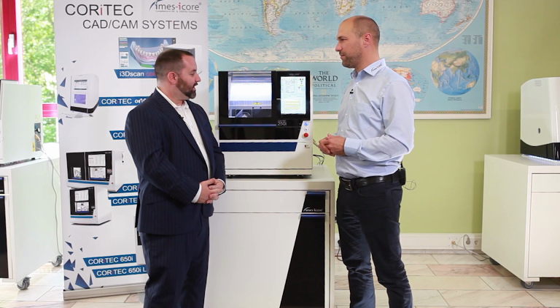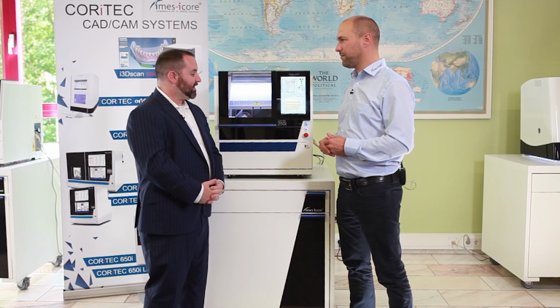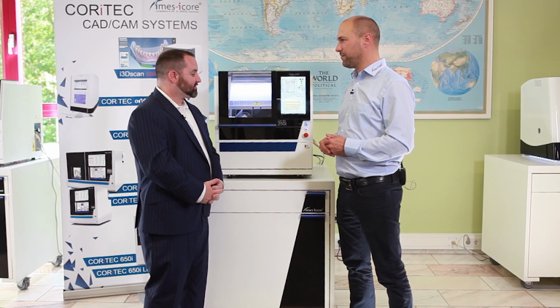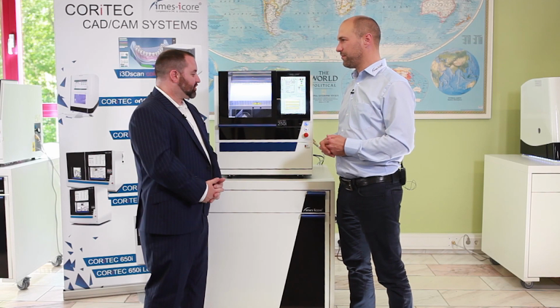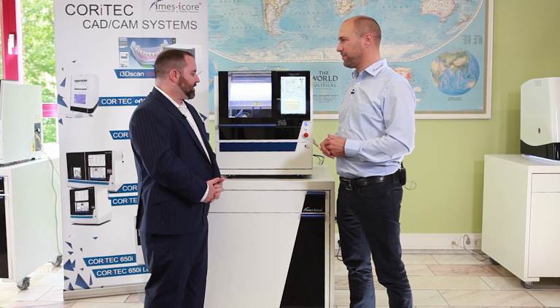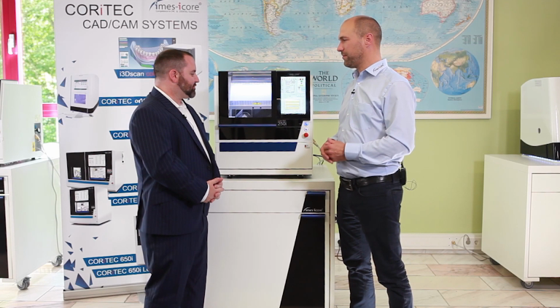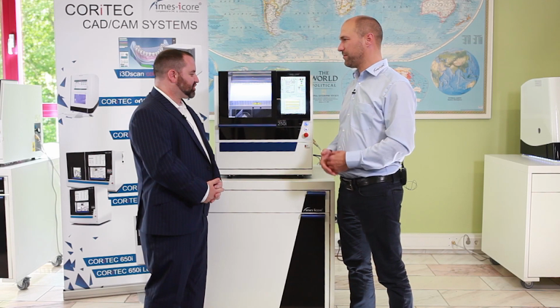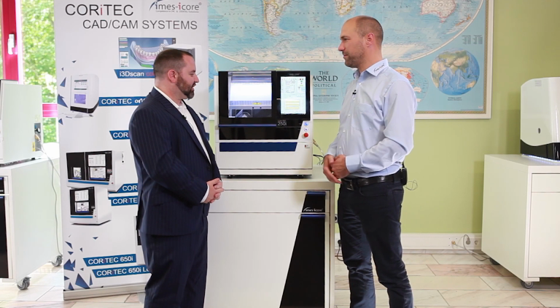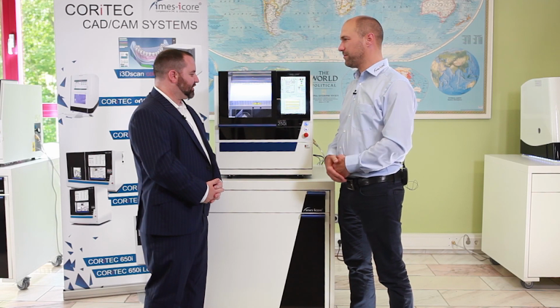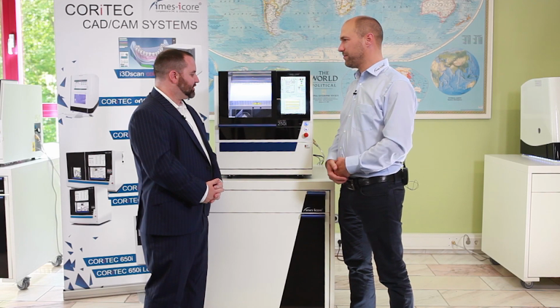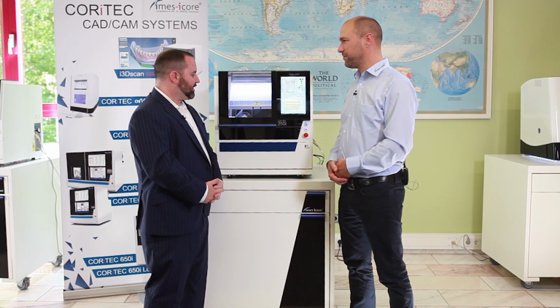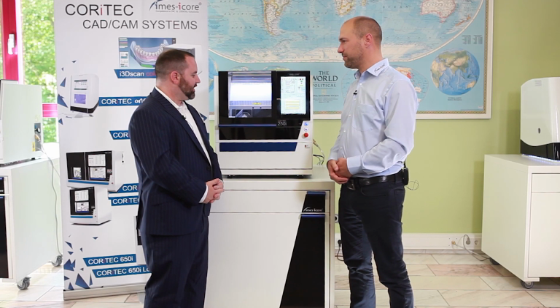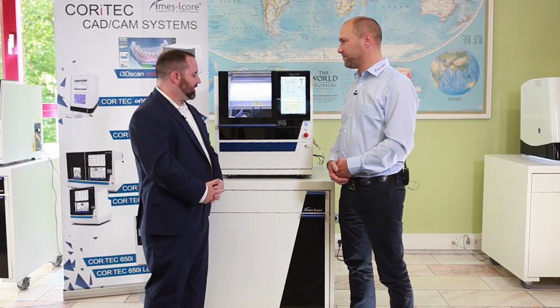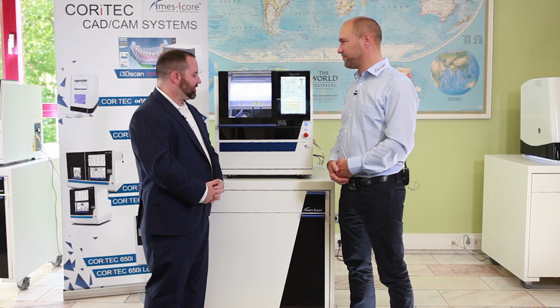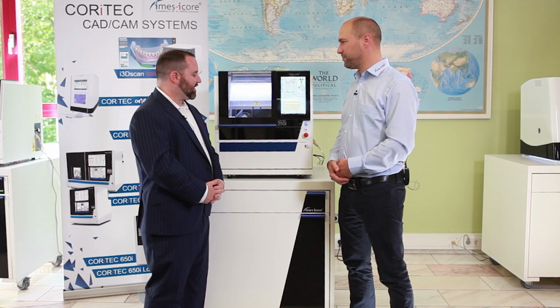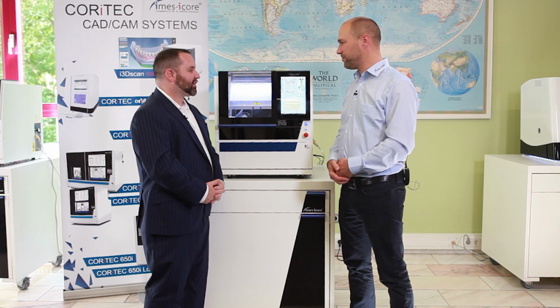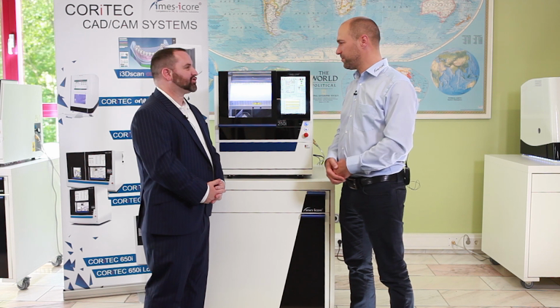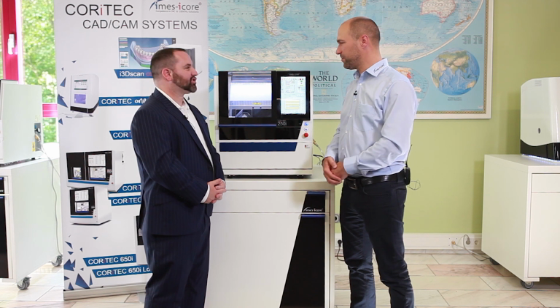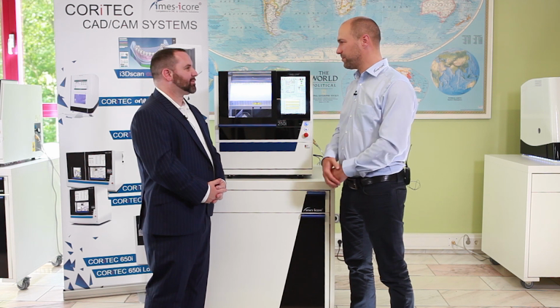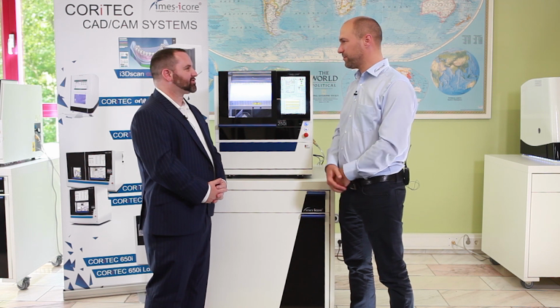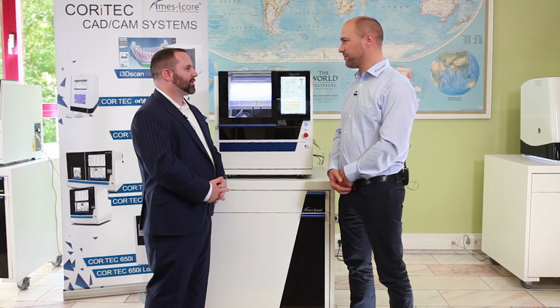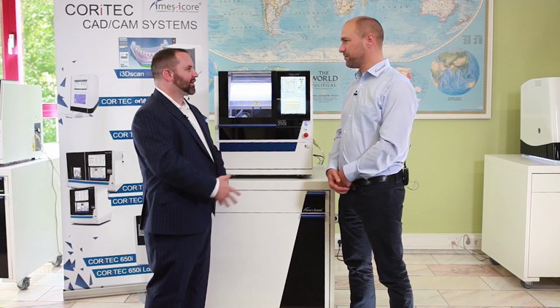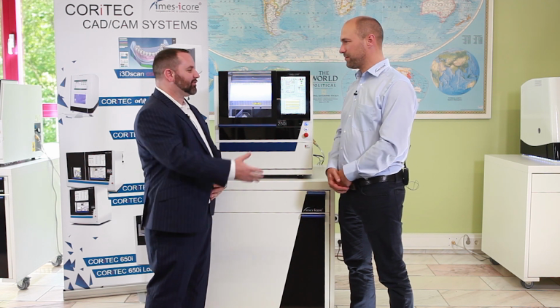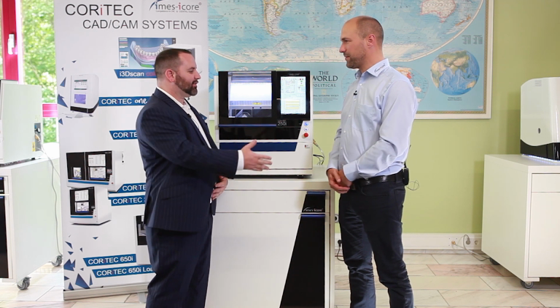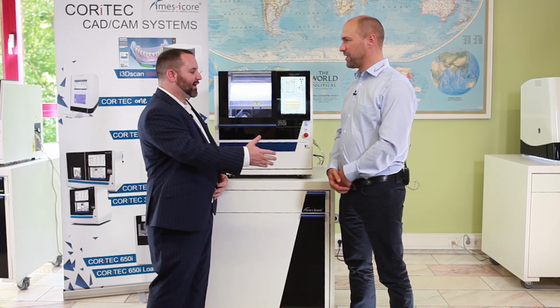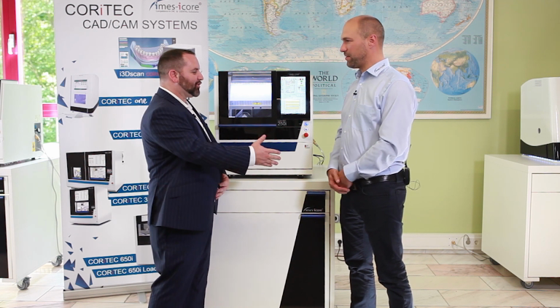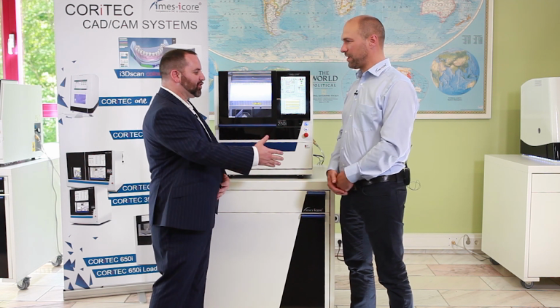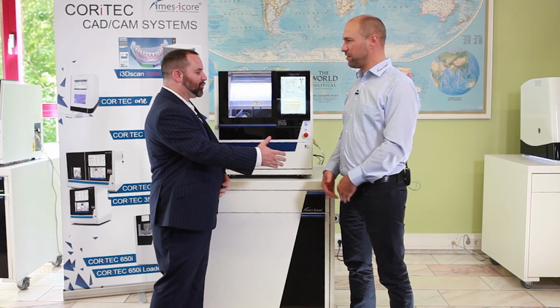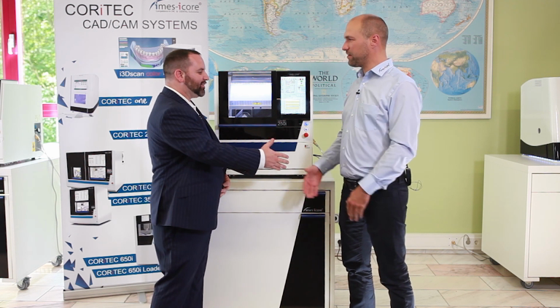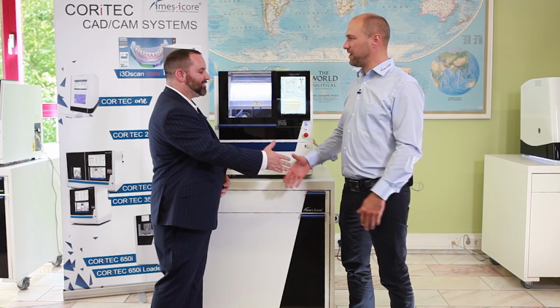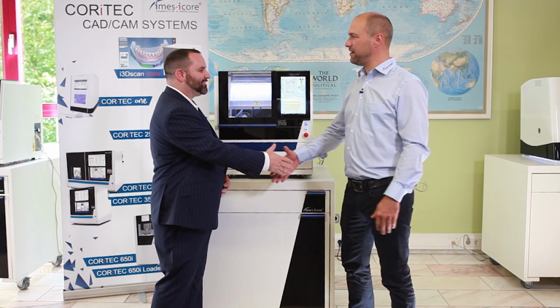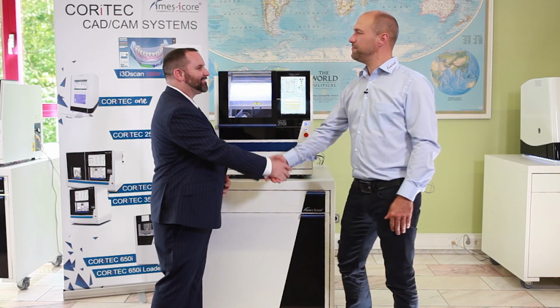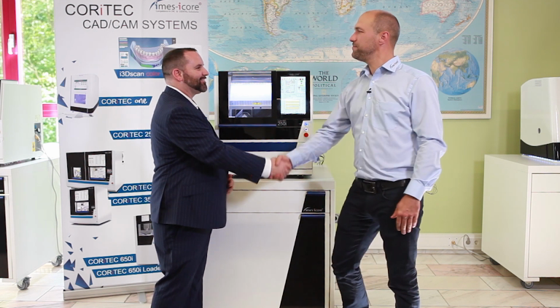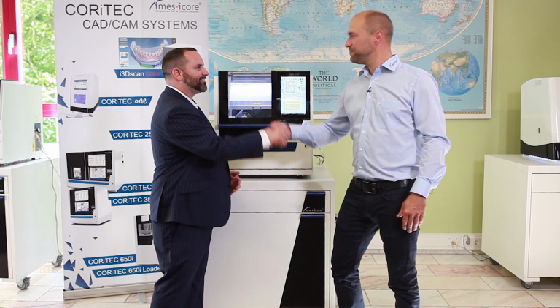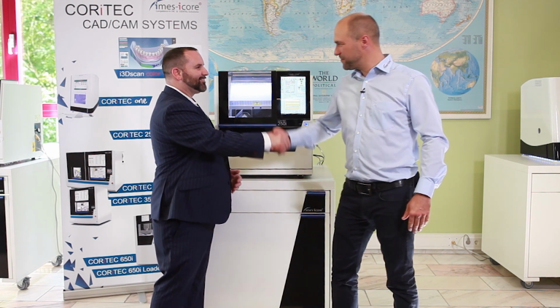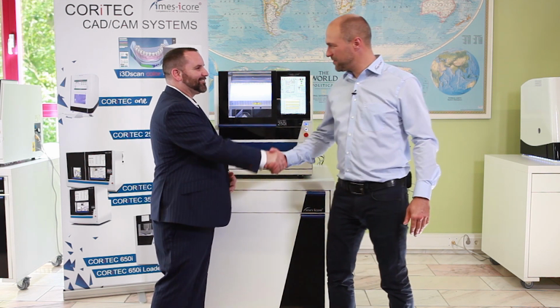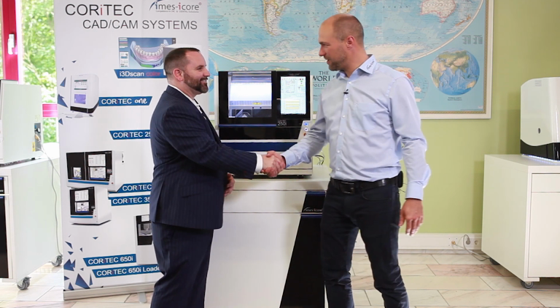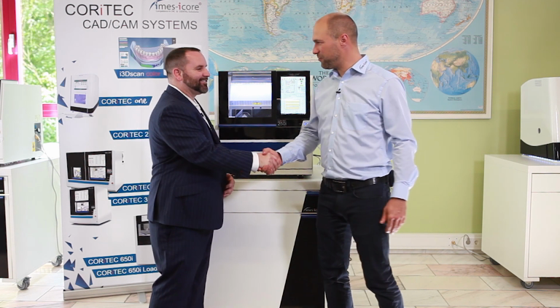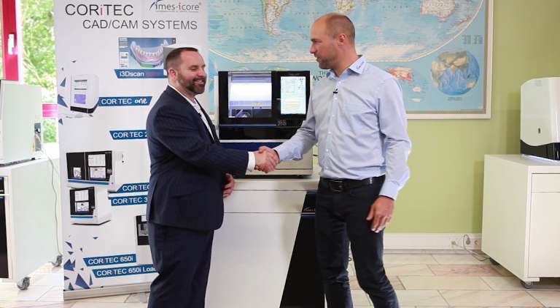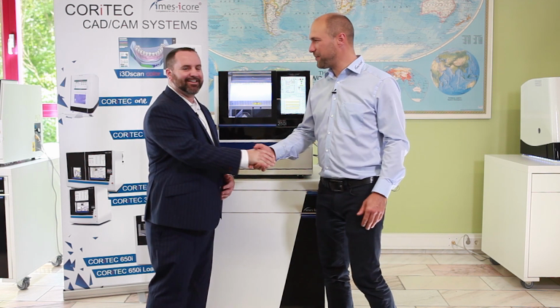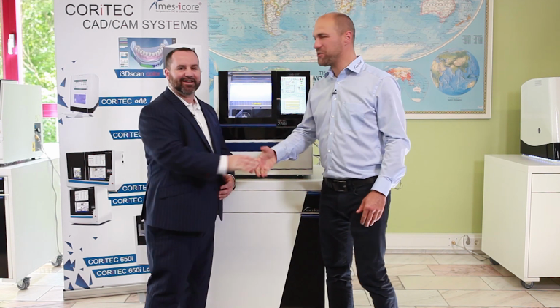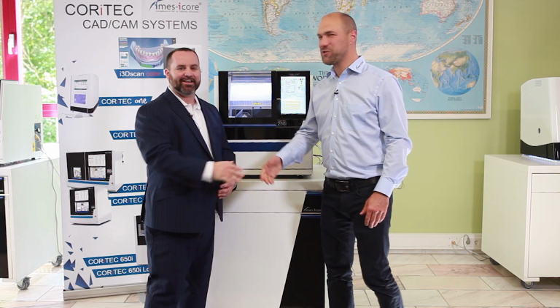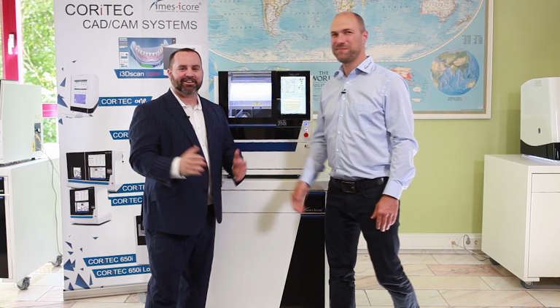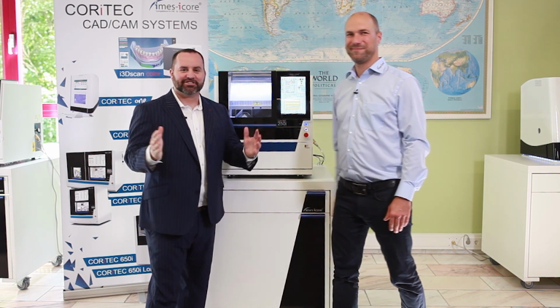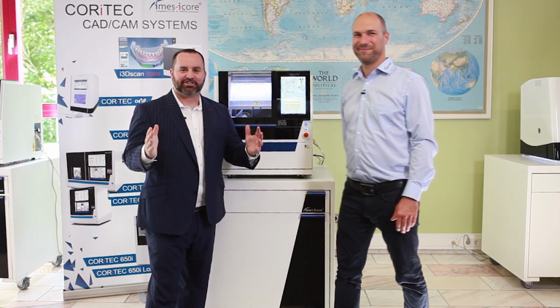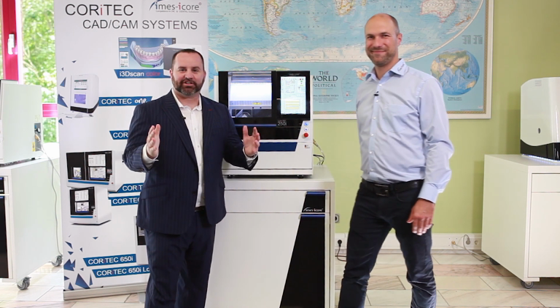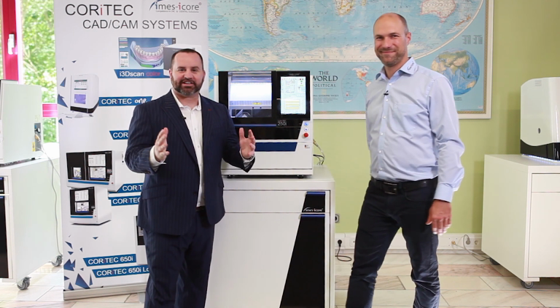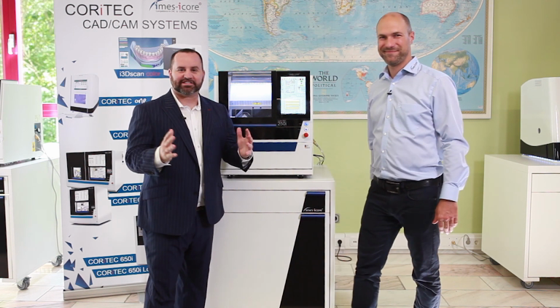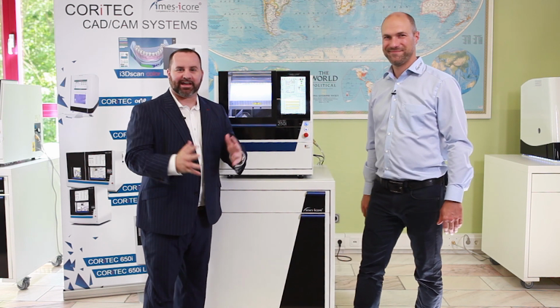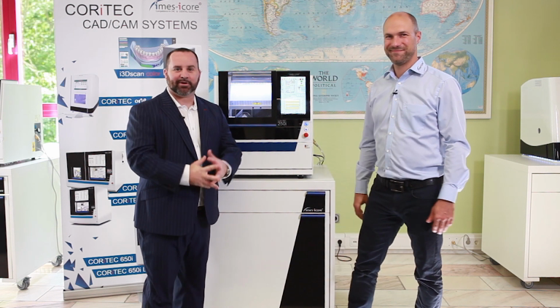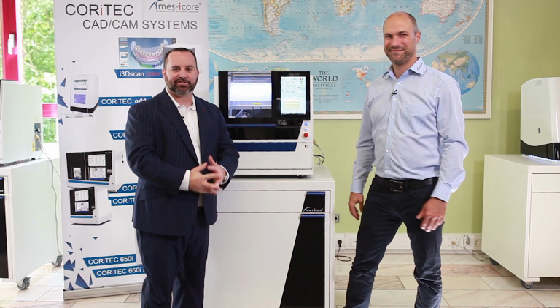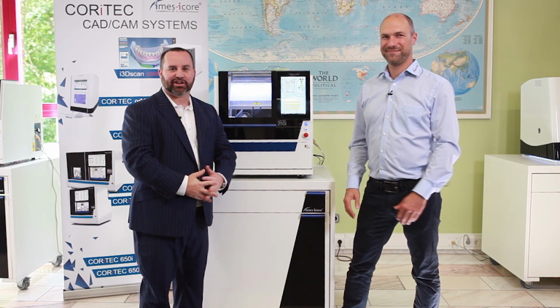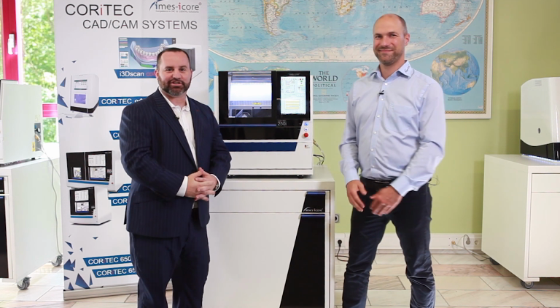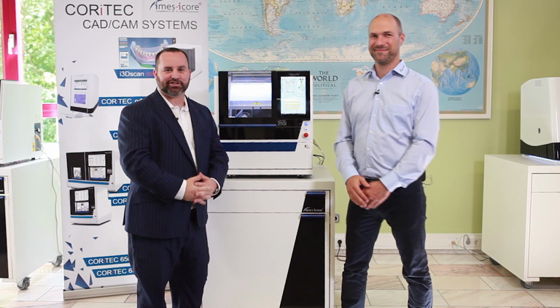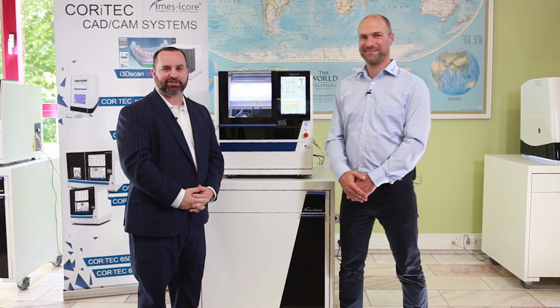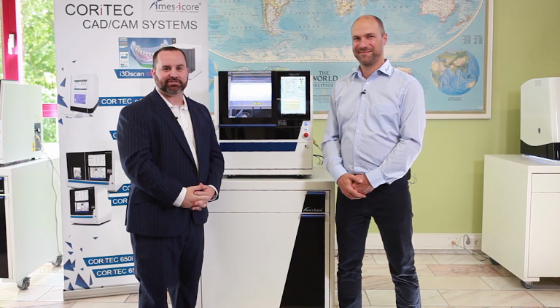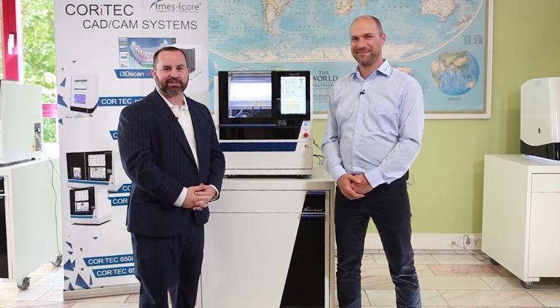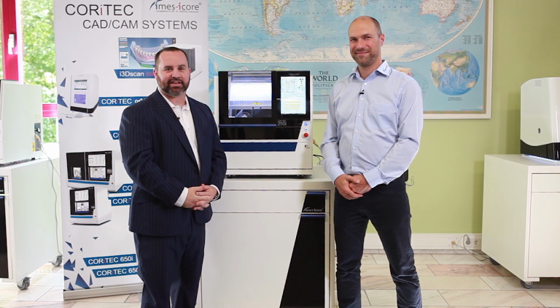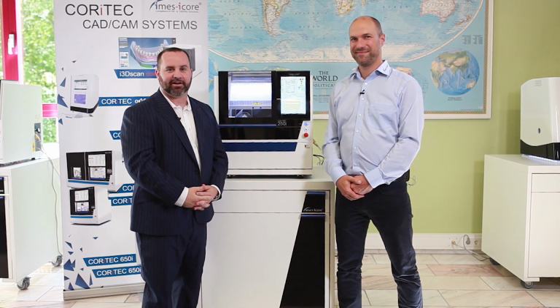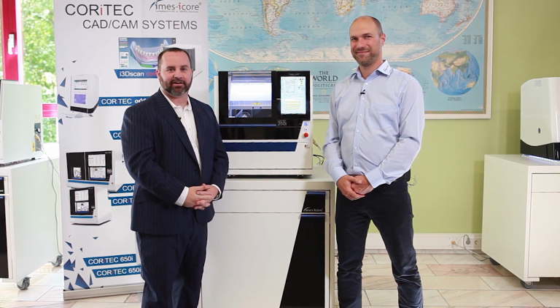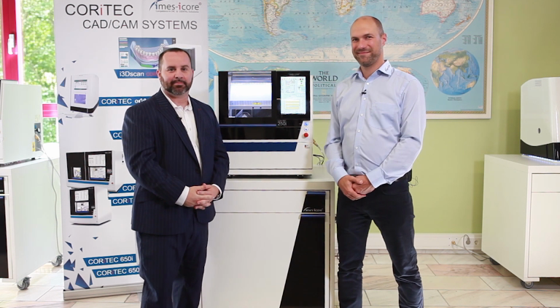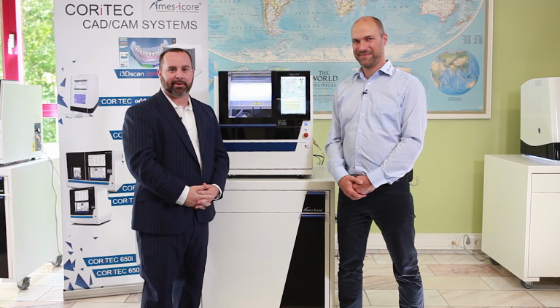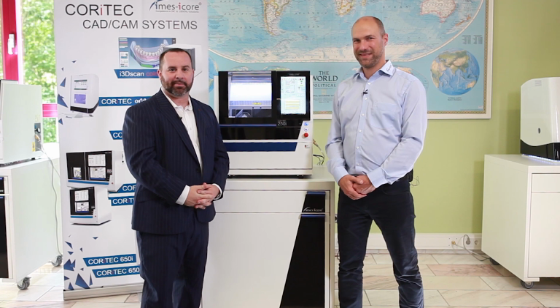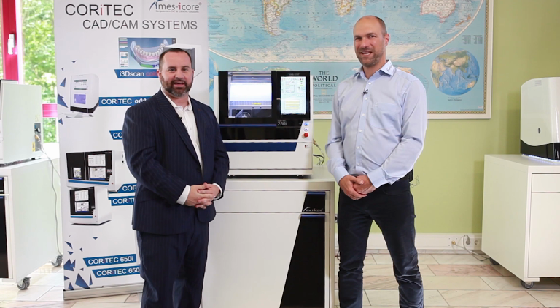It's a great machine. Thank you so much, Michael. Have a good one. Thank you, Scott. Thank you very much. Till next time, talk to you soon. Take care. Bye-bye.